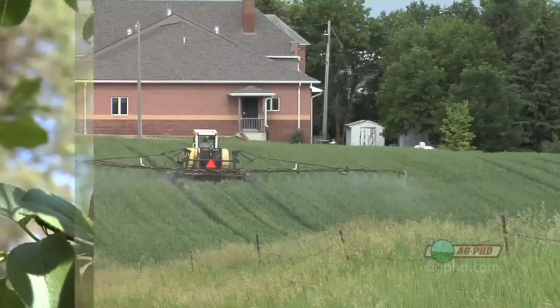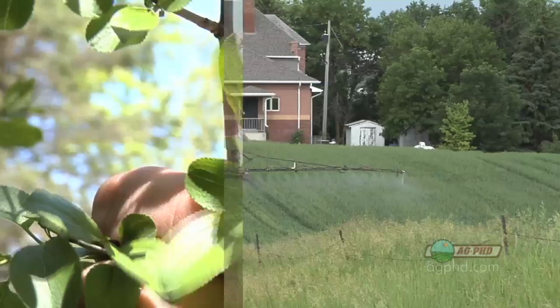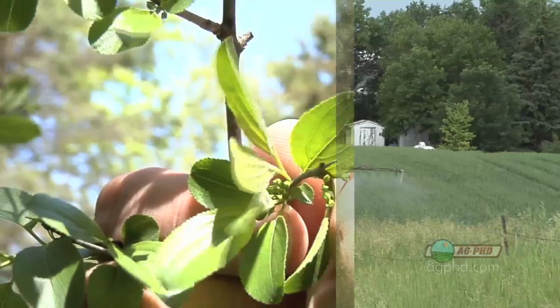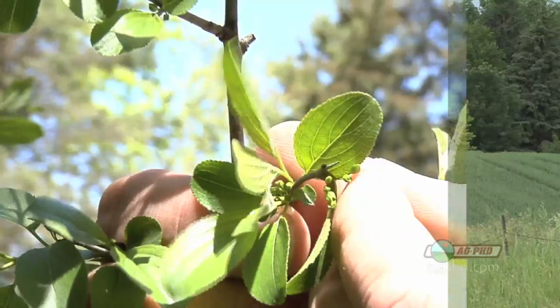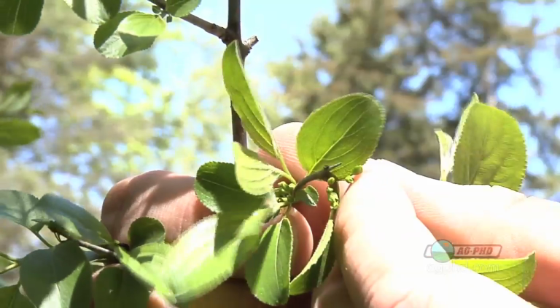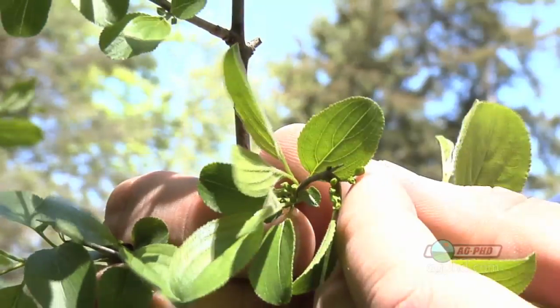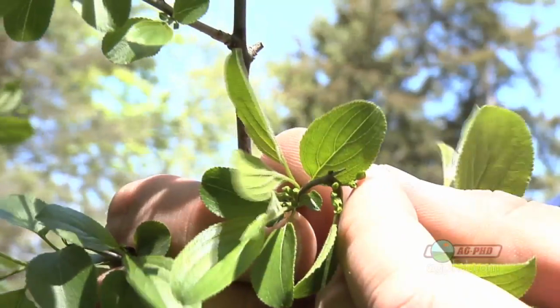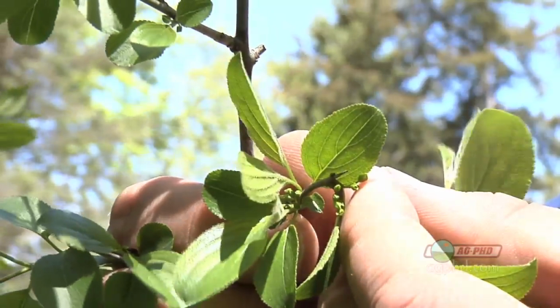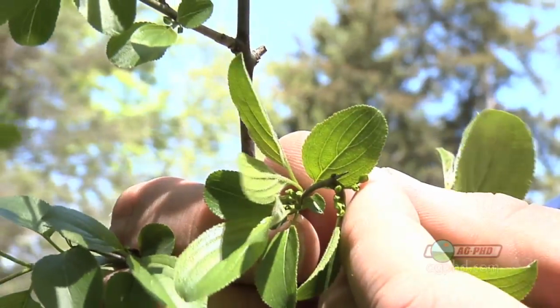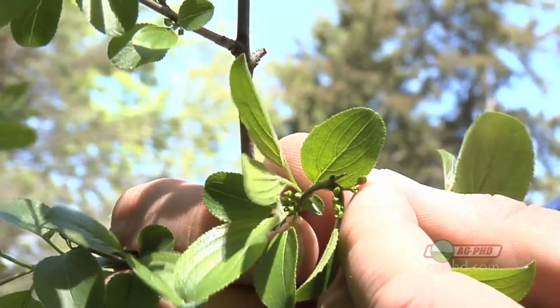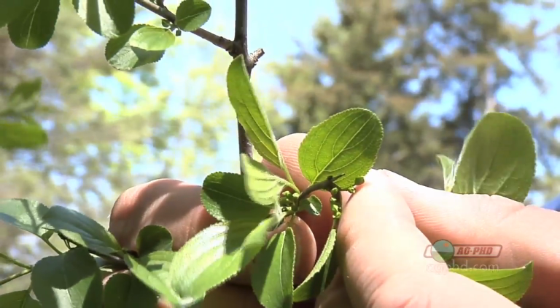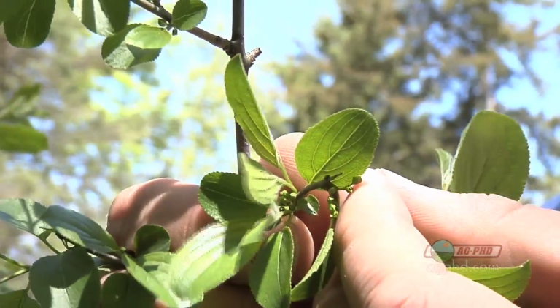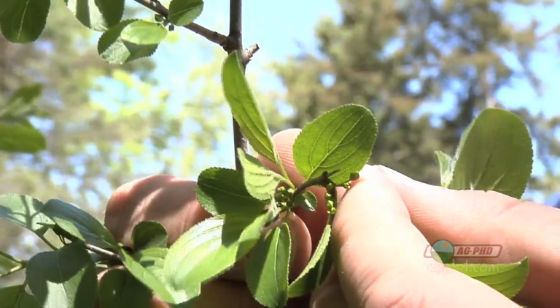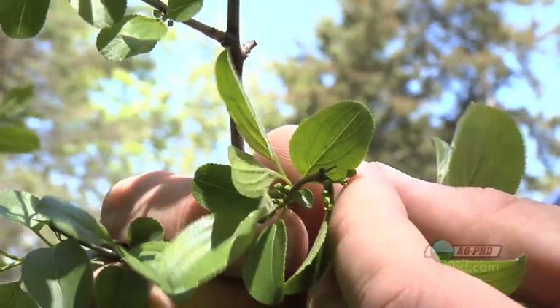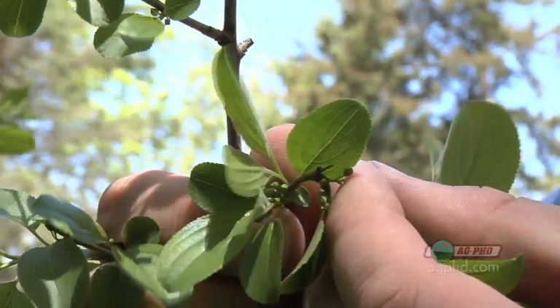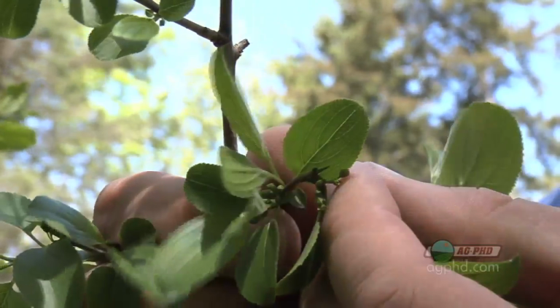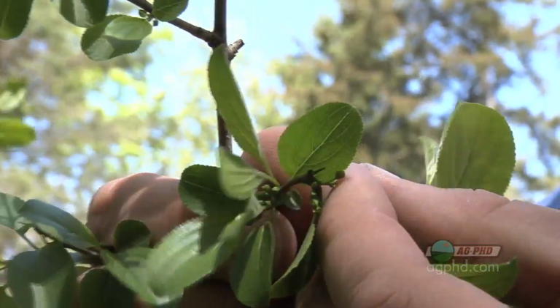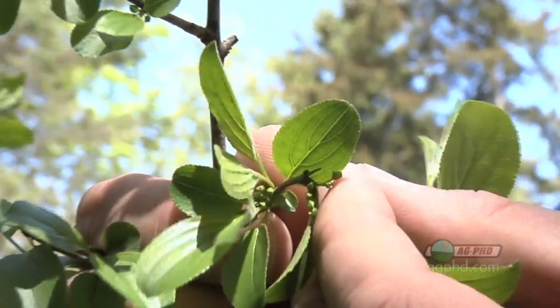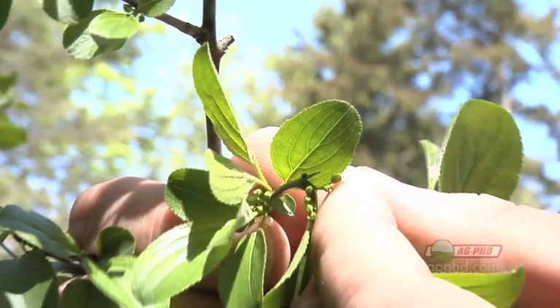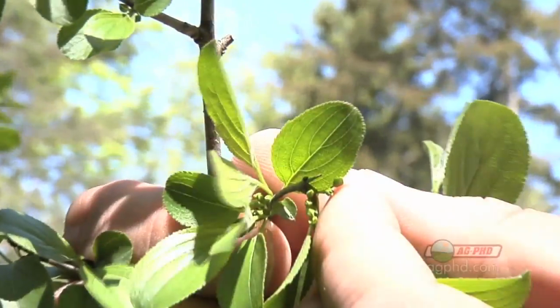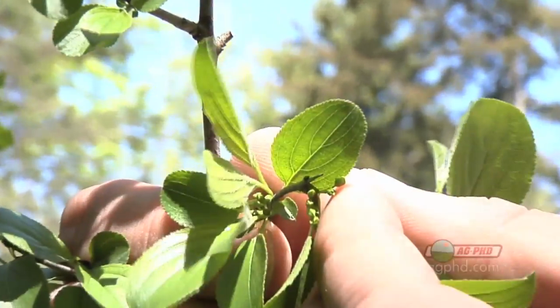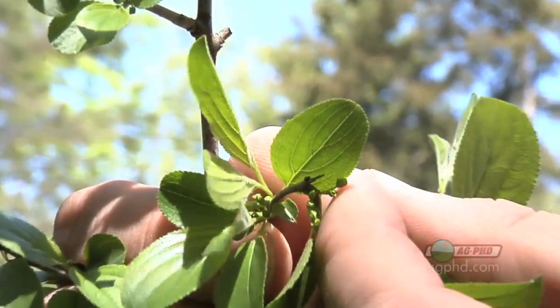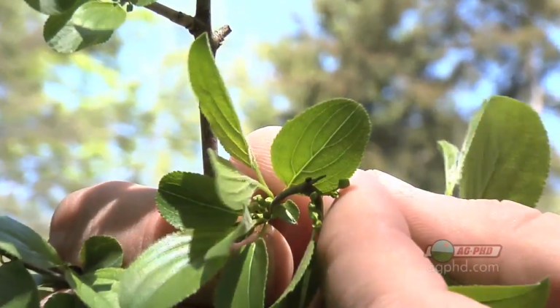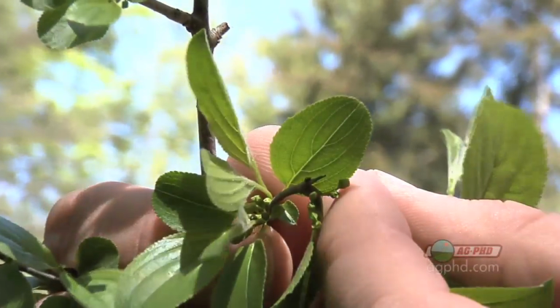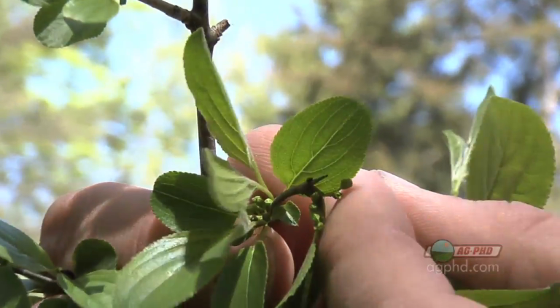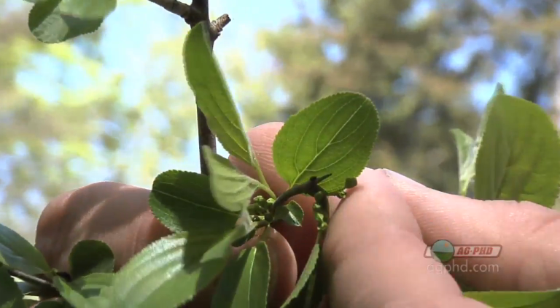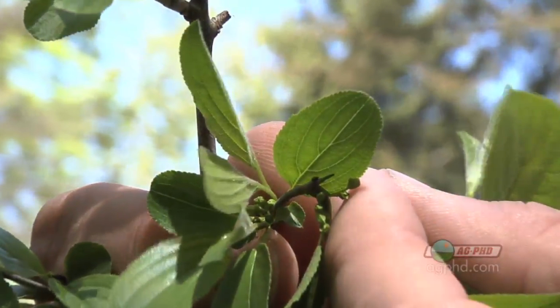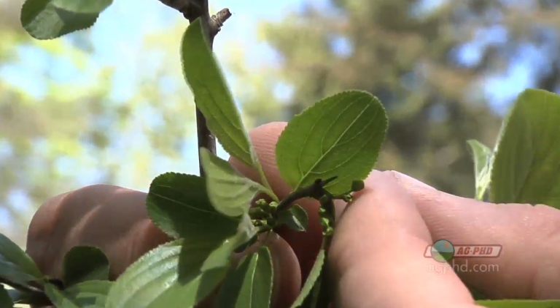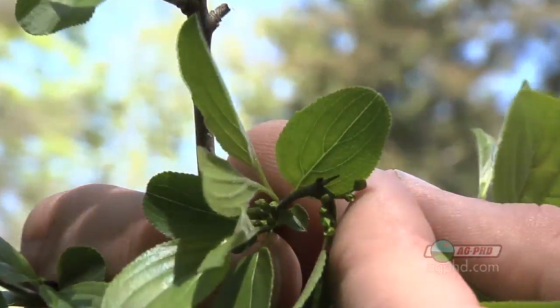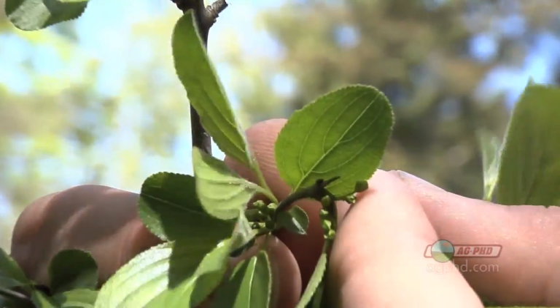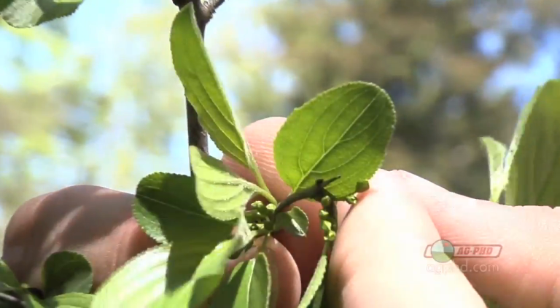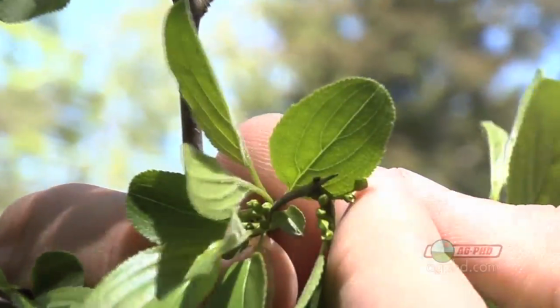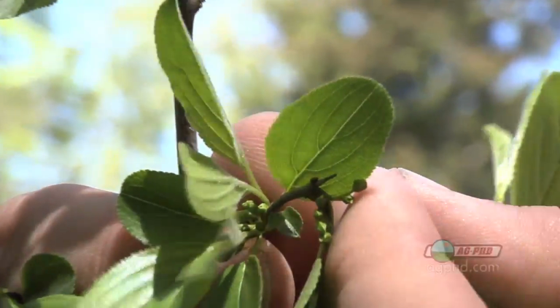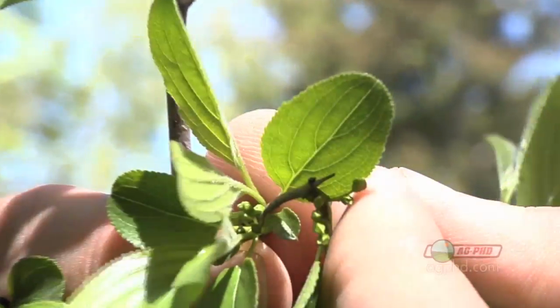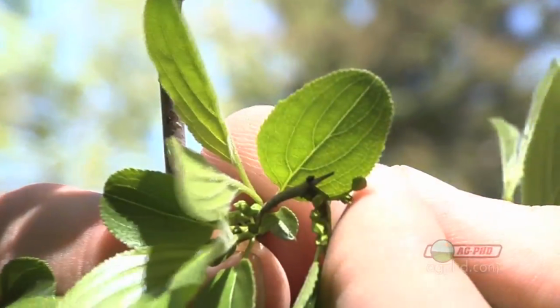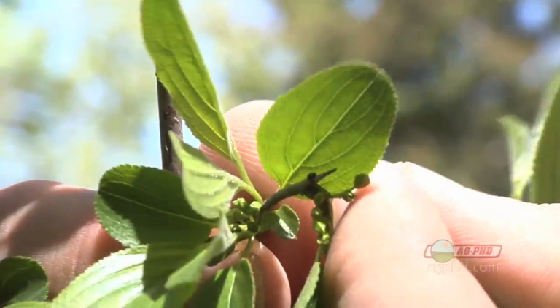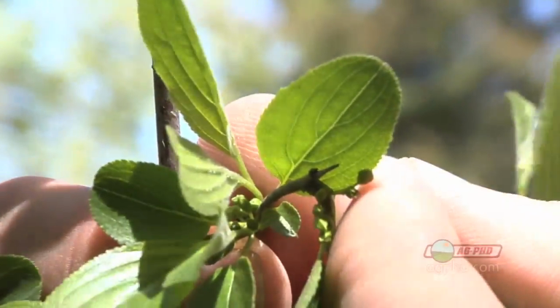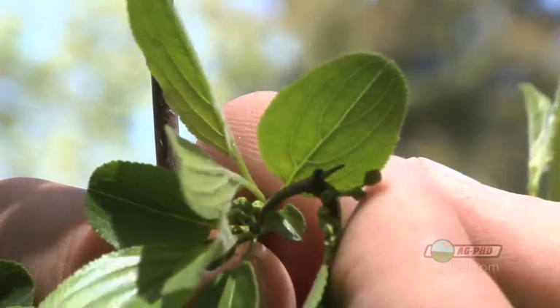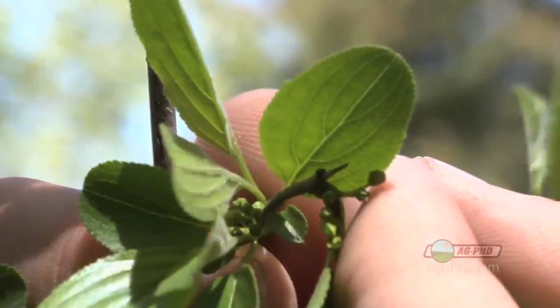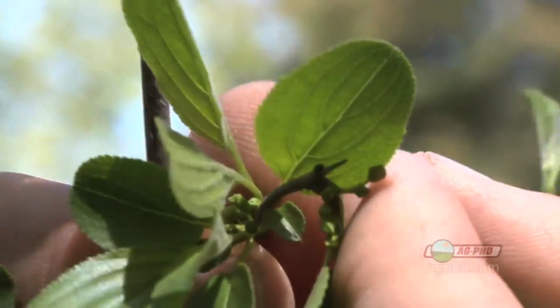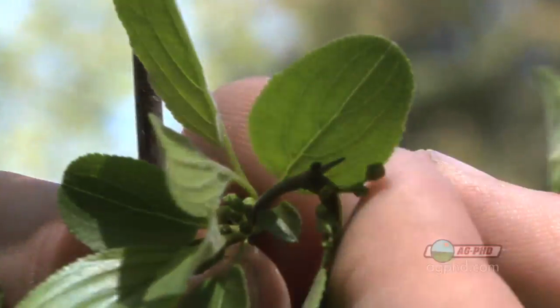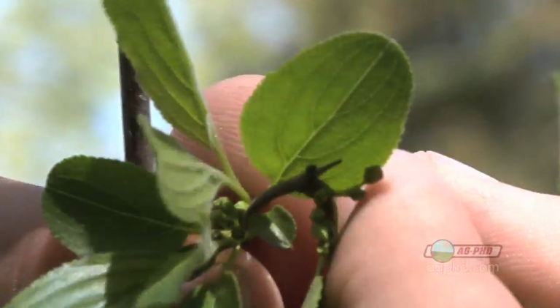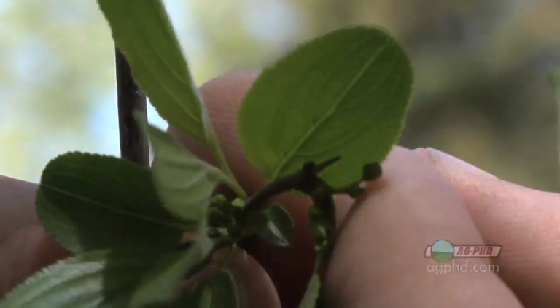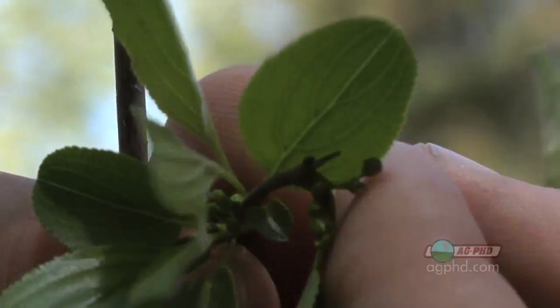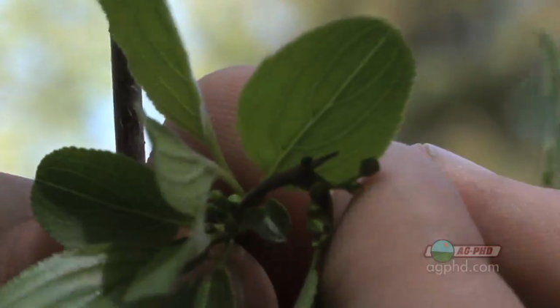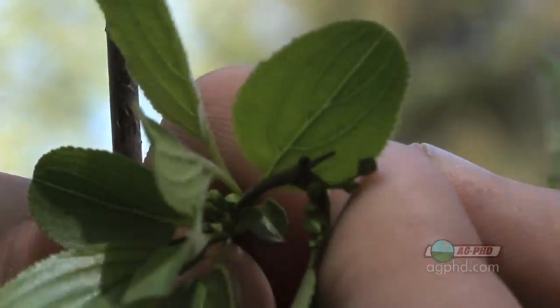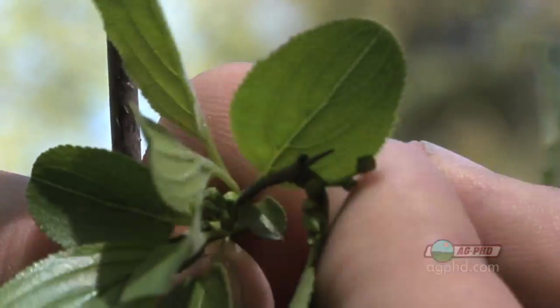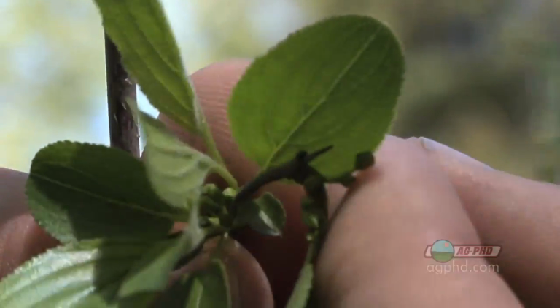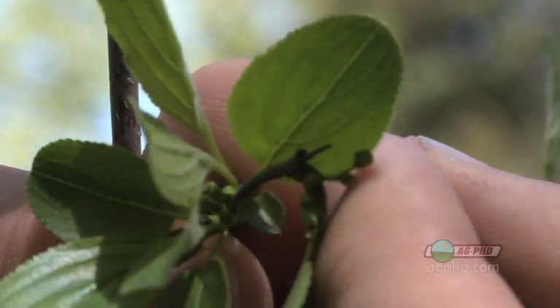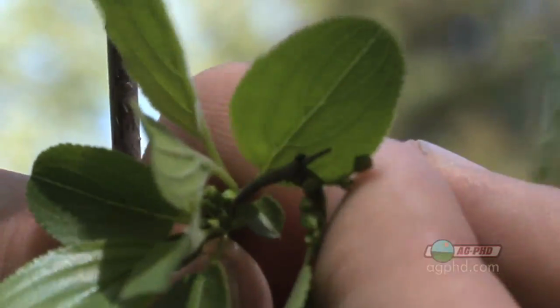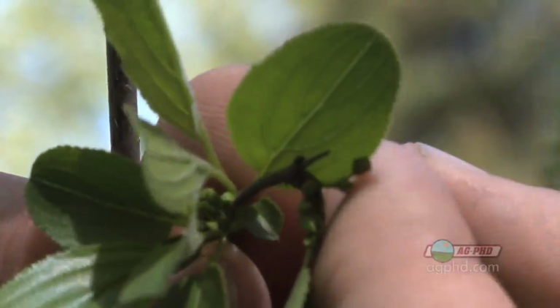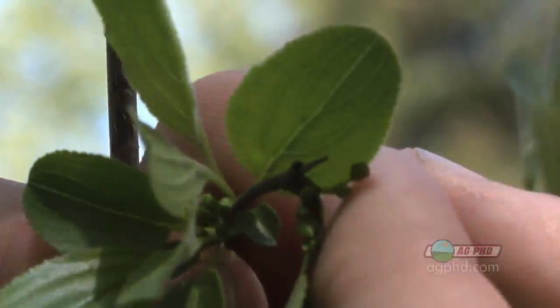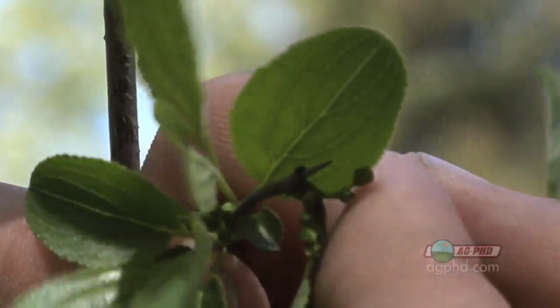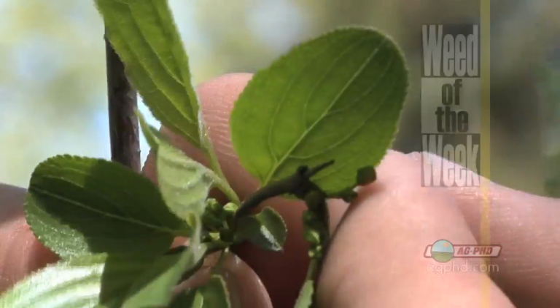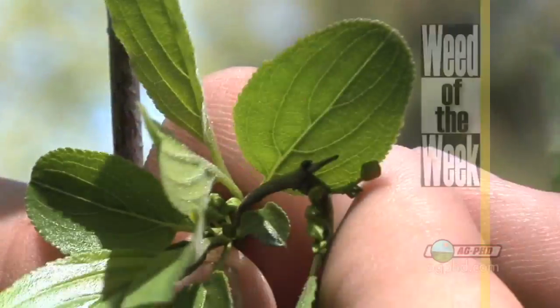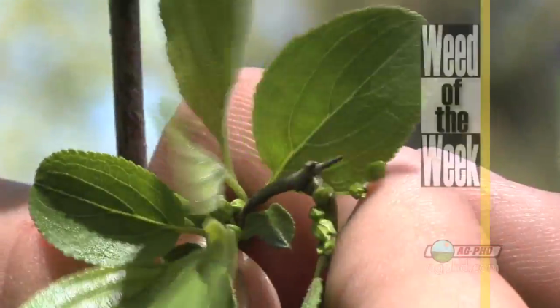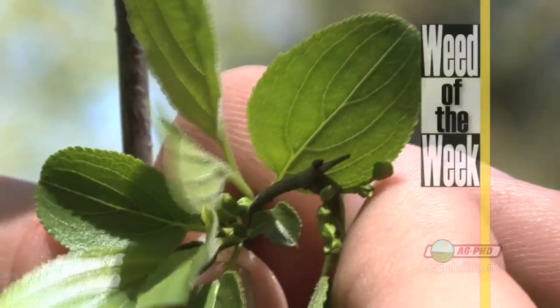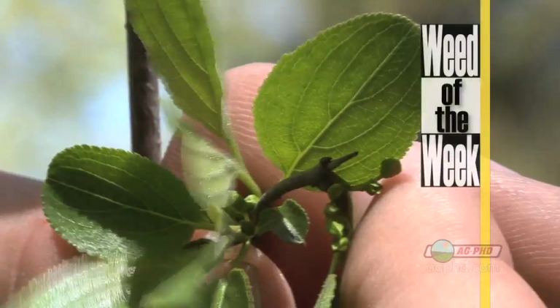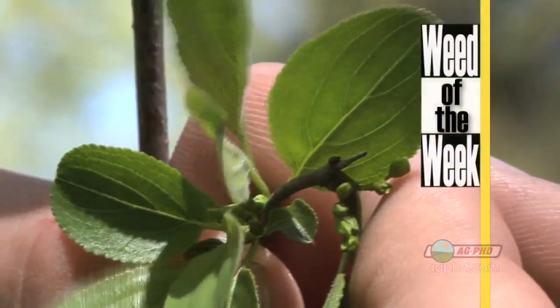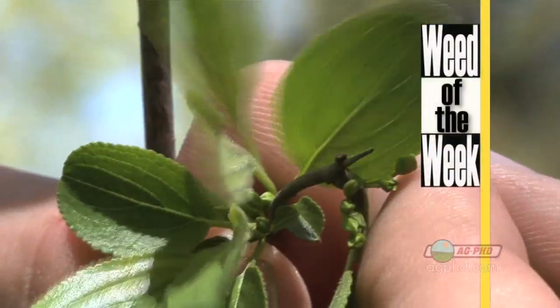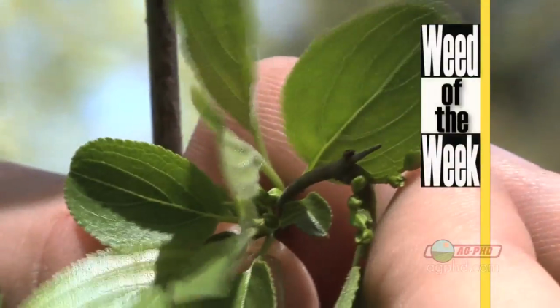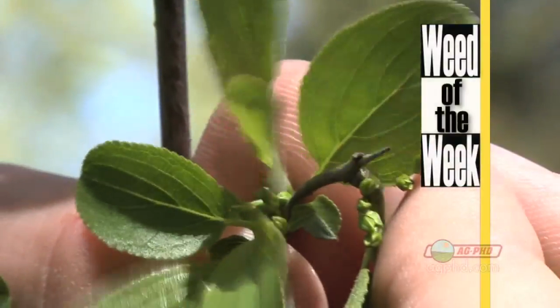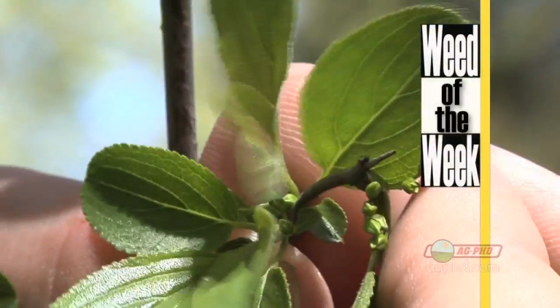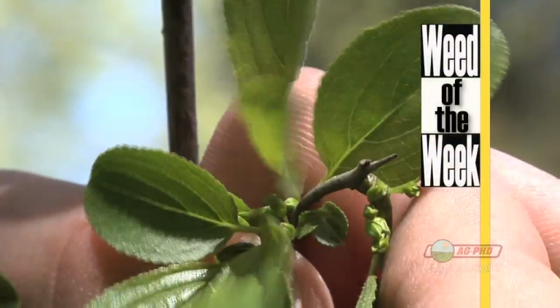Unfortunately, controlling our Weed of the Week means more than killing just one leaf. This is a very tough plant. Can you identify it?